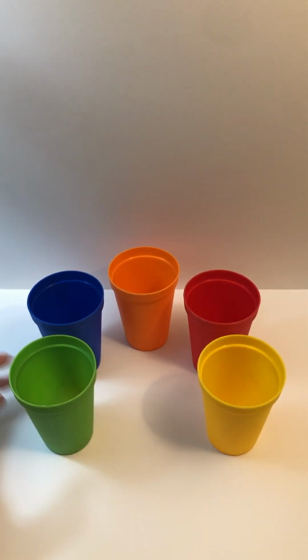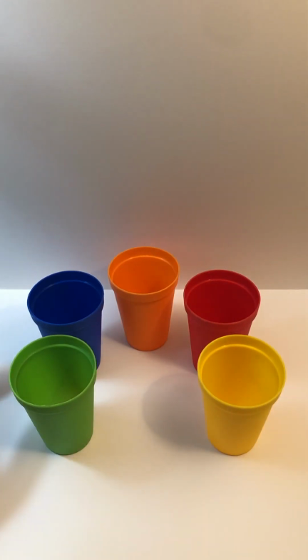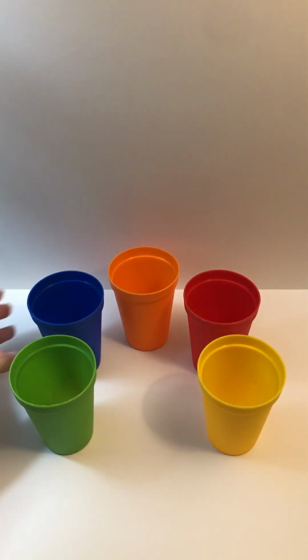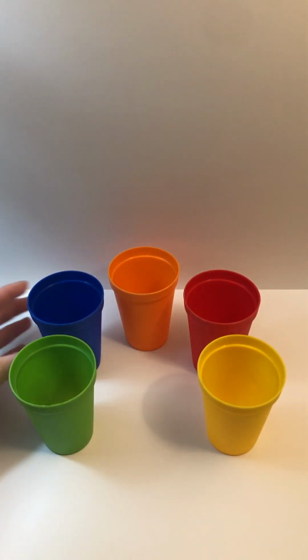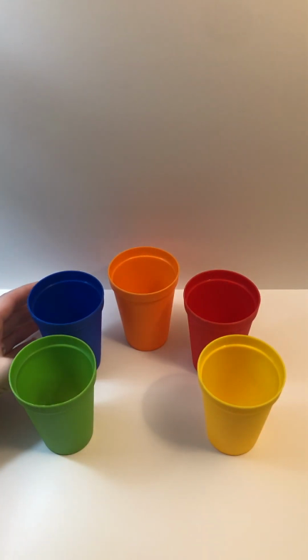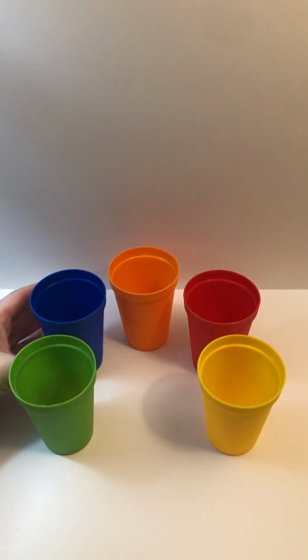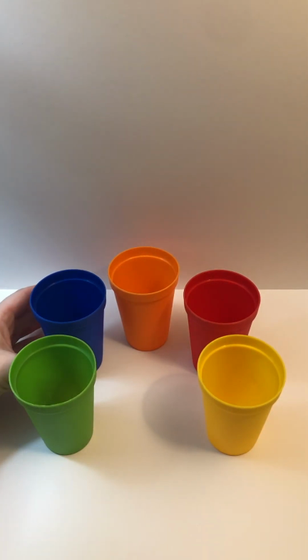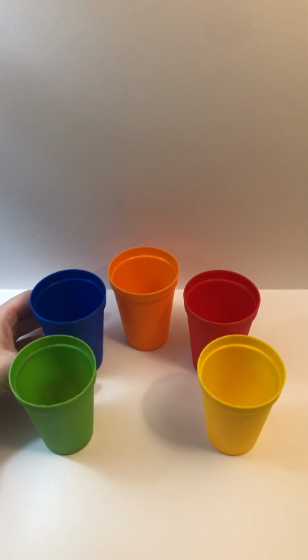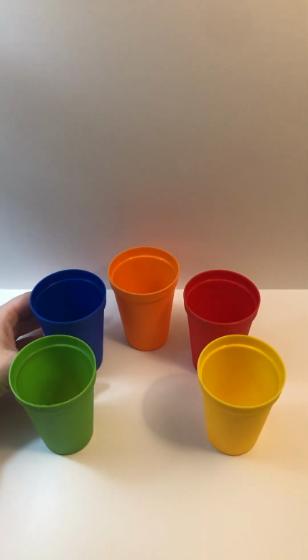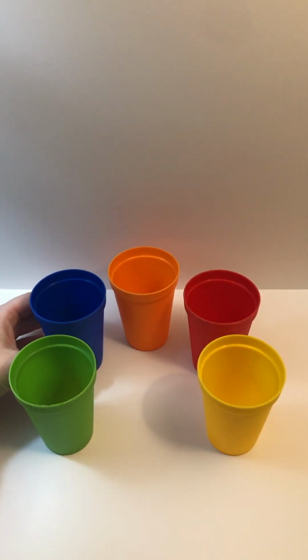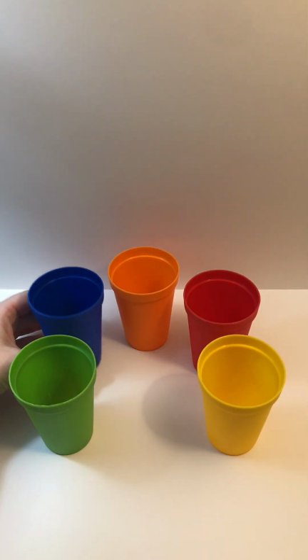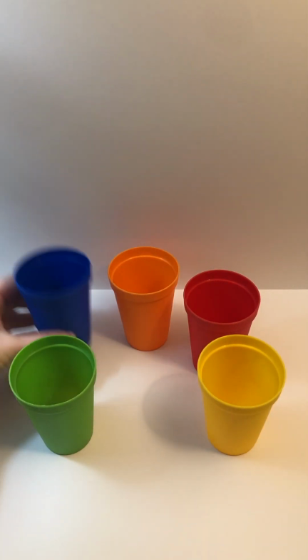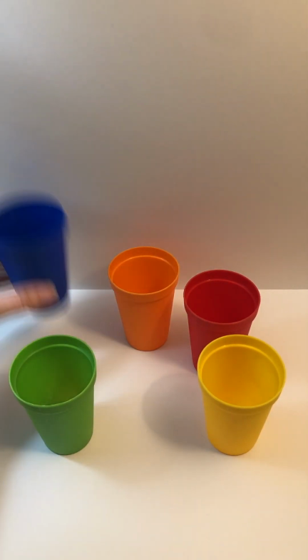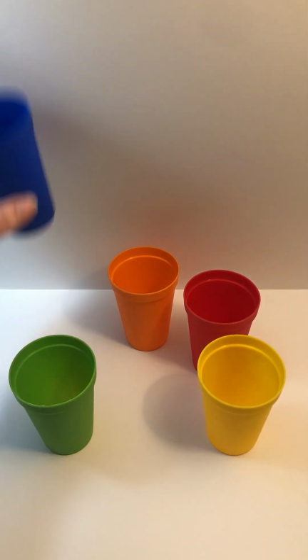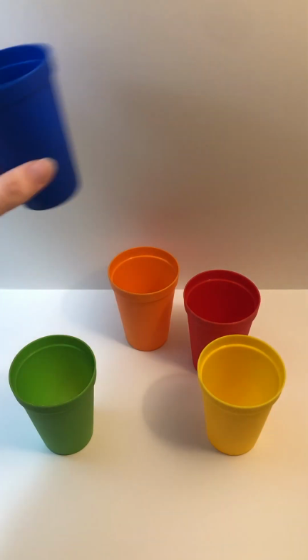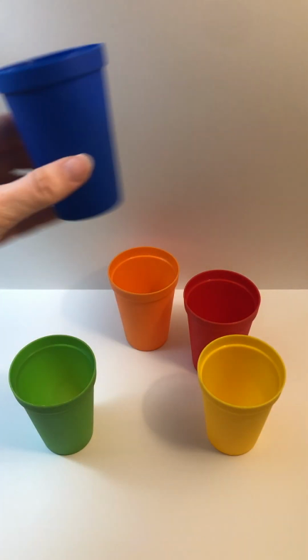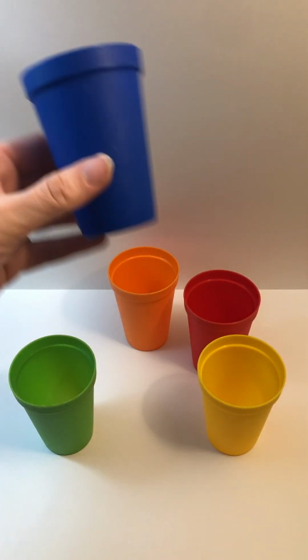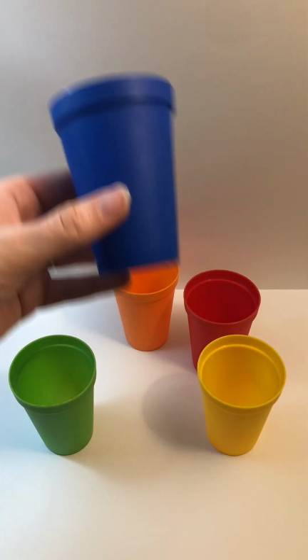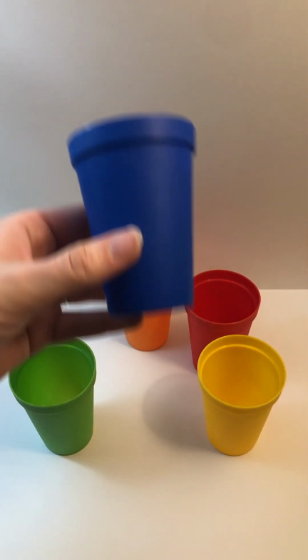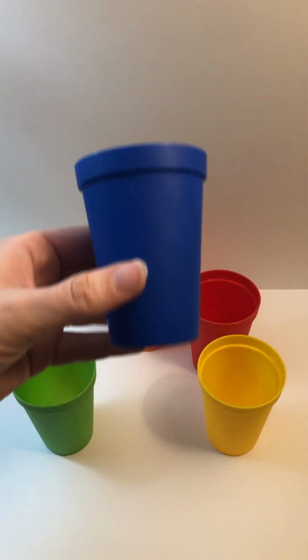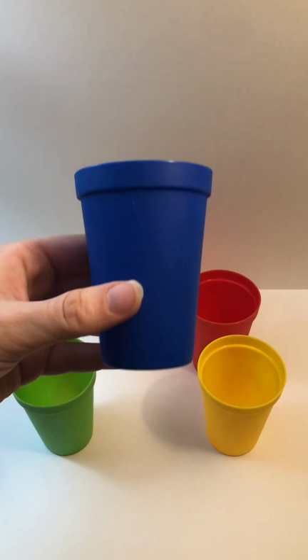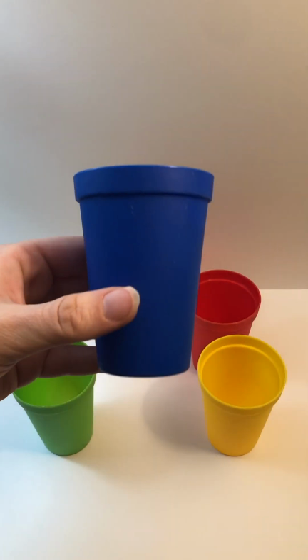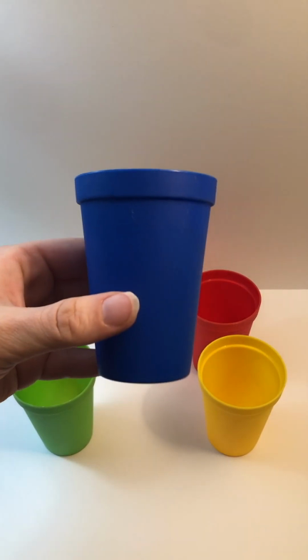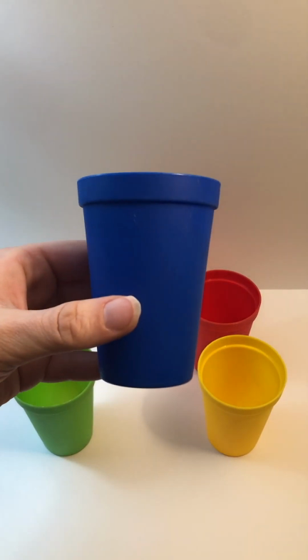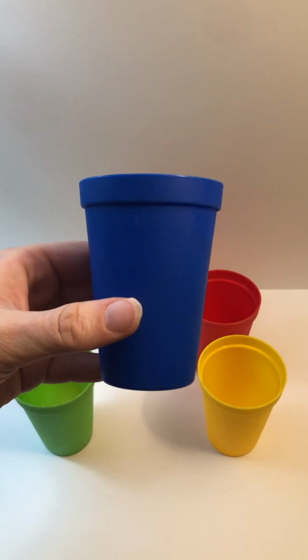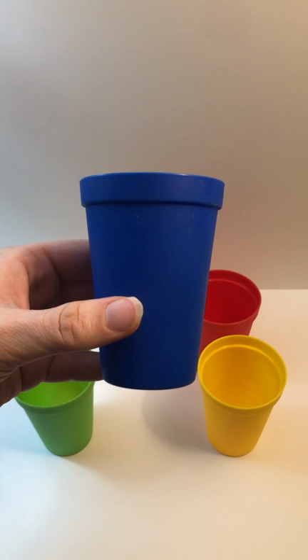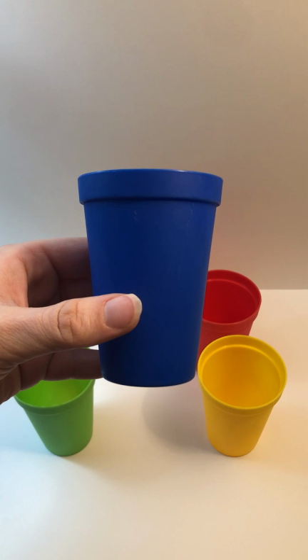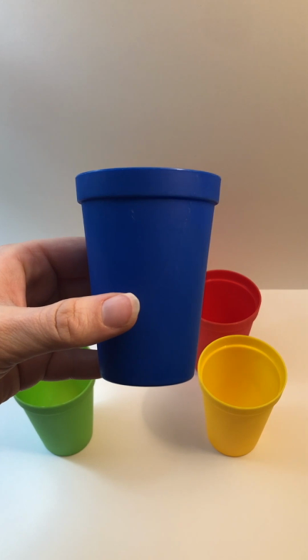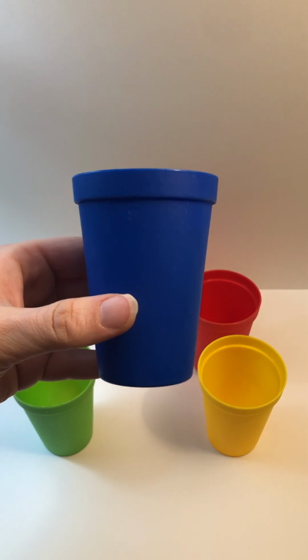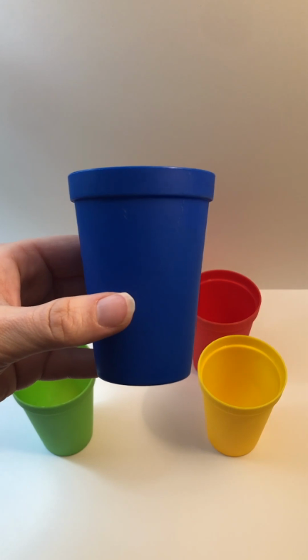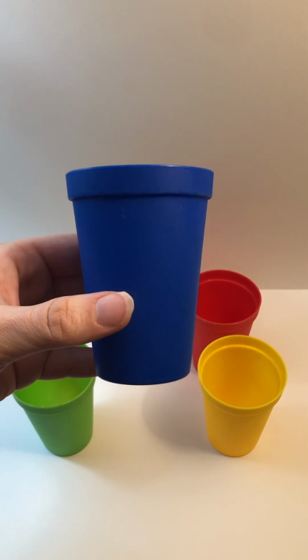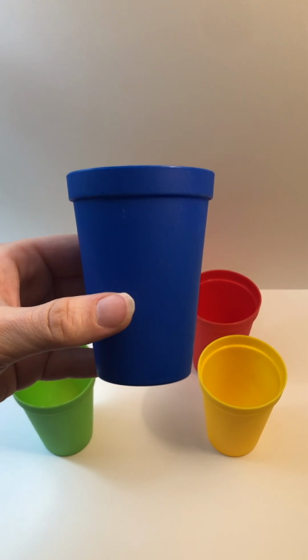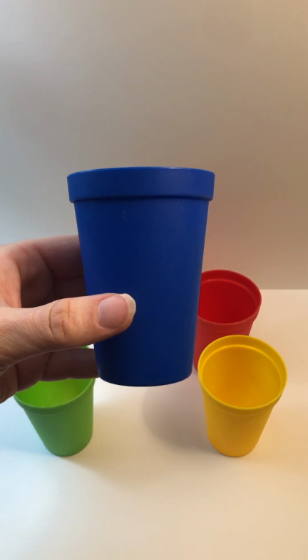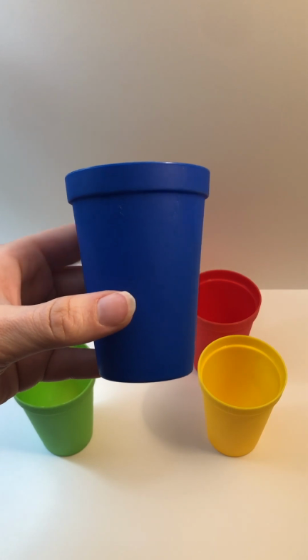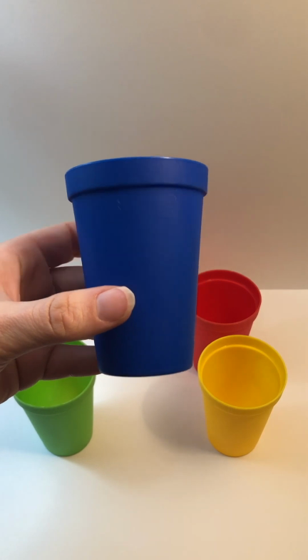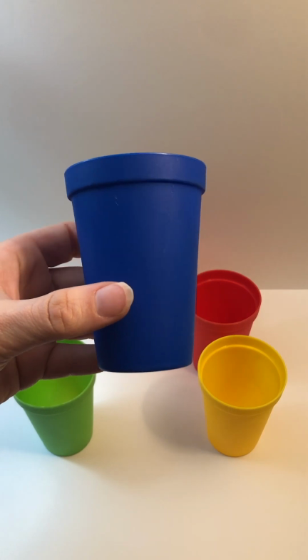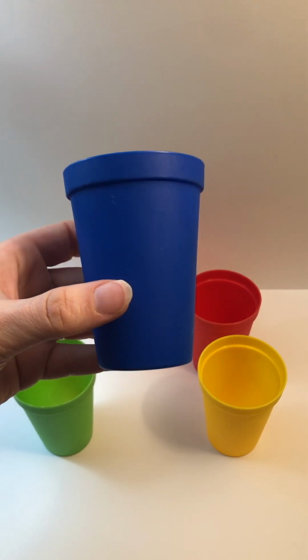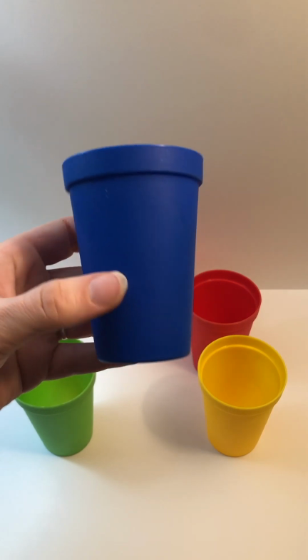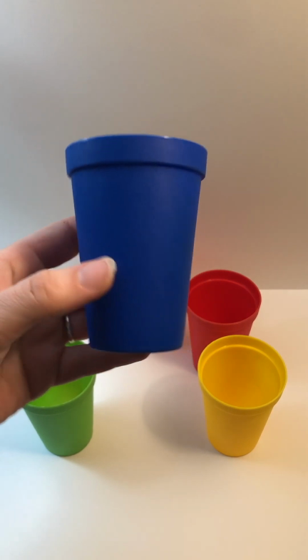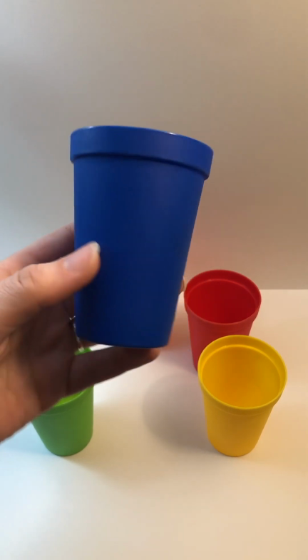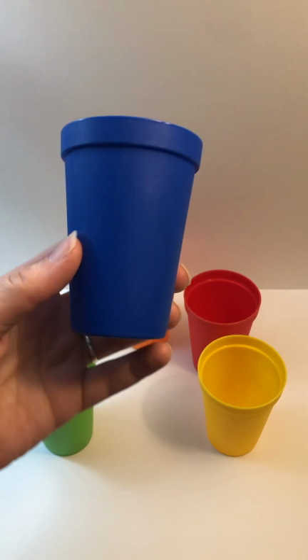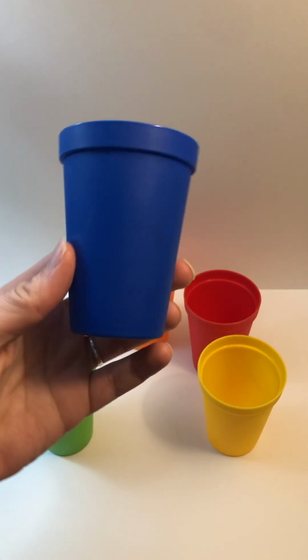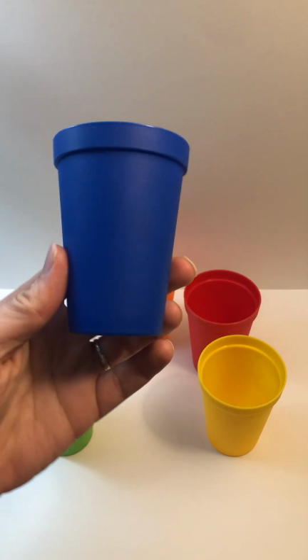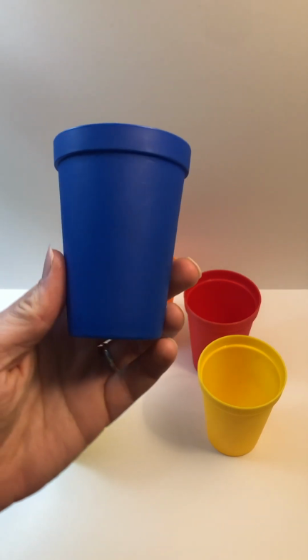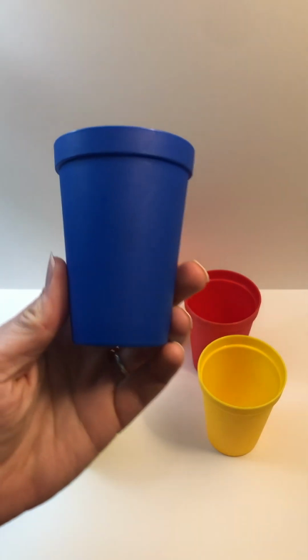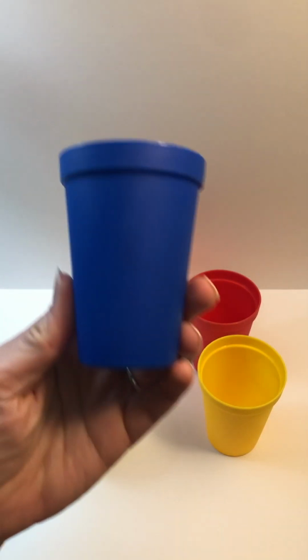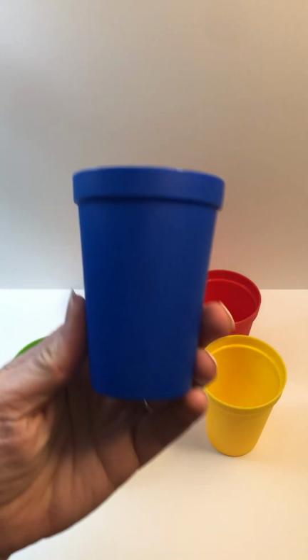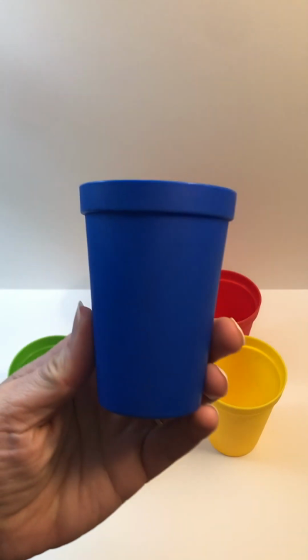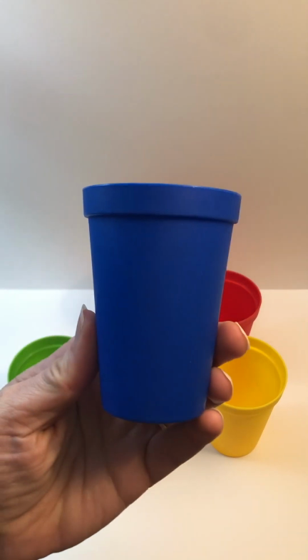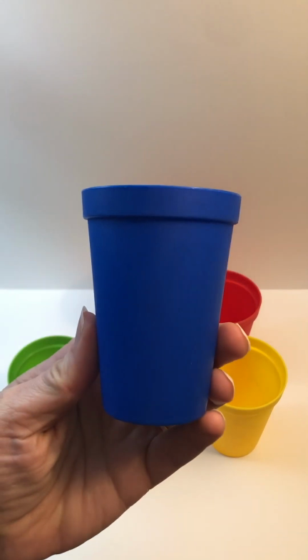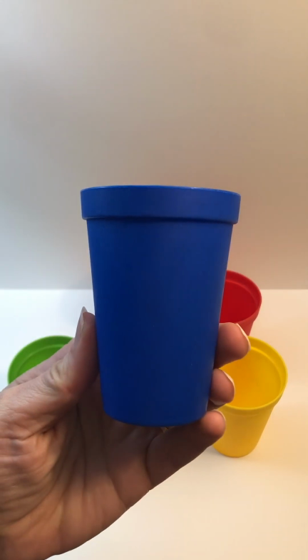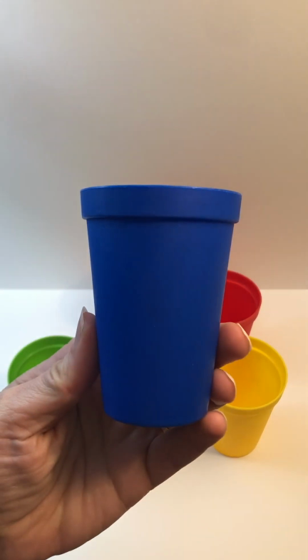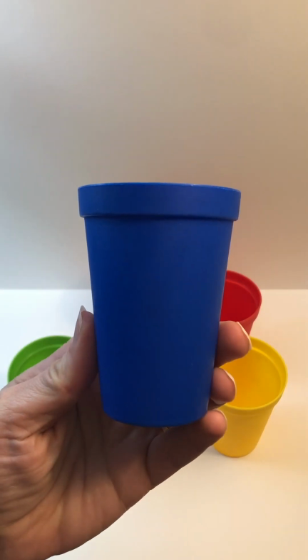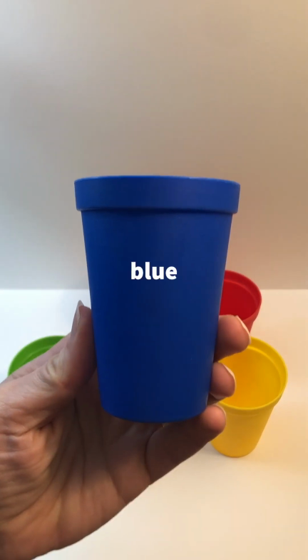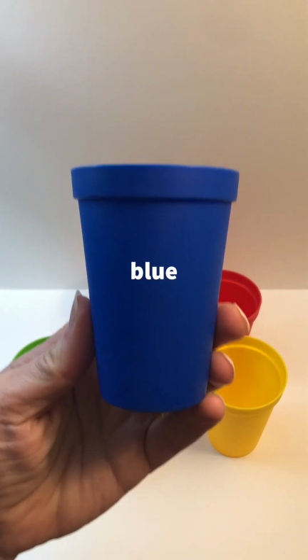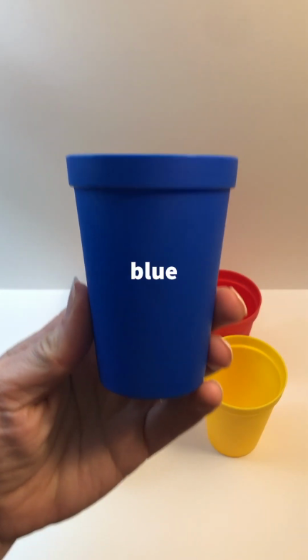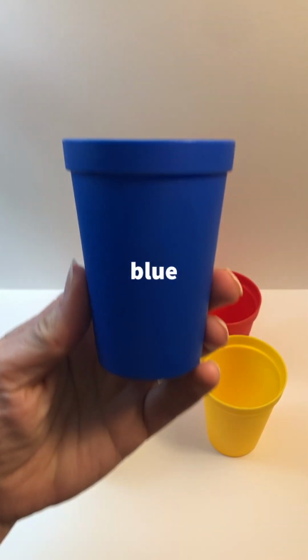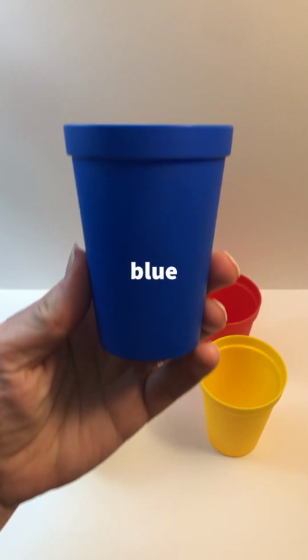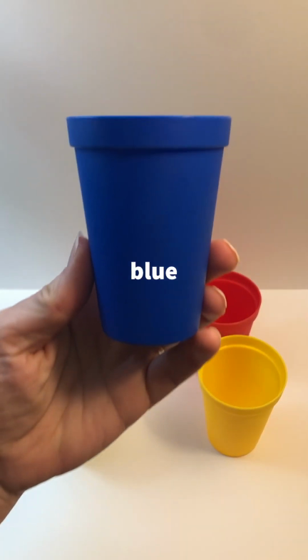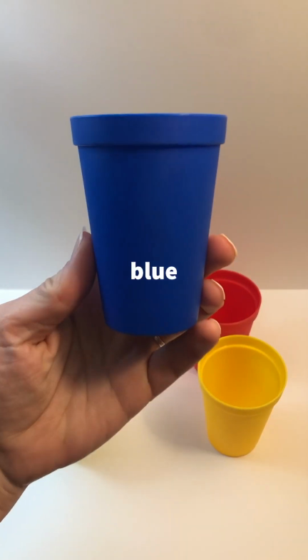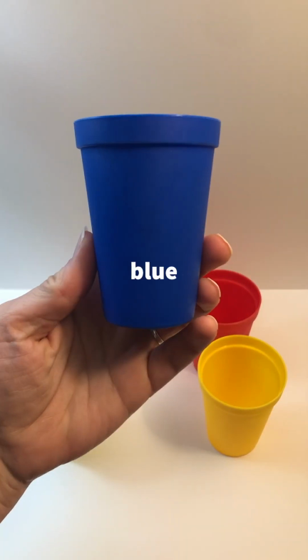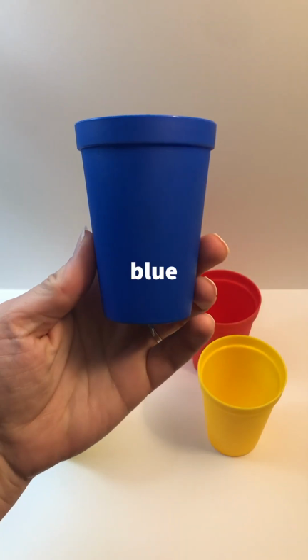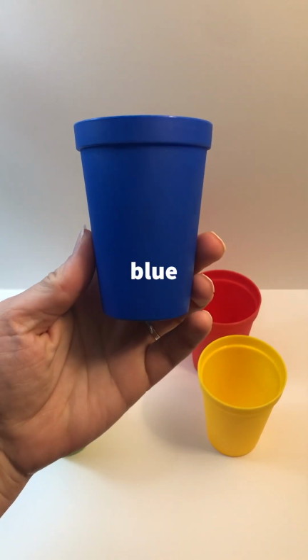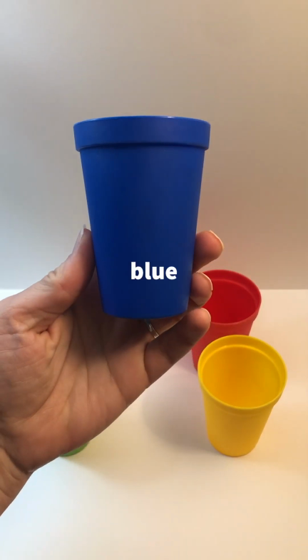What color is this? Blue. Say it with me. Blue.